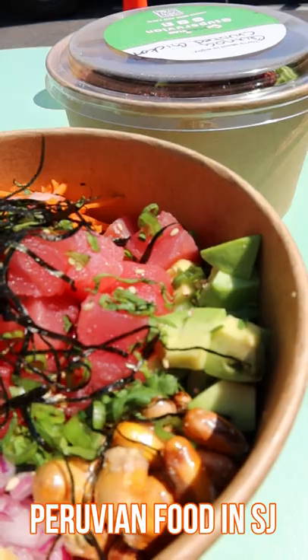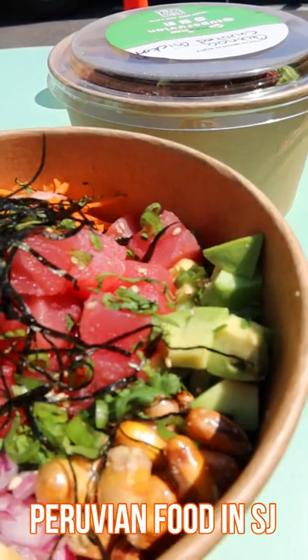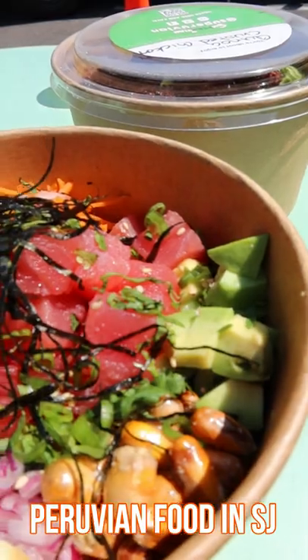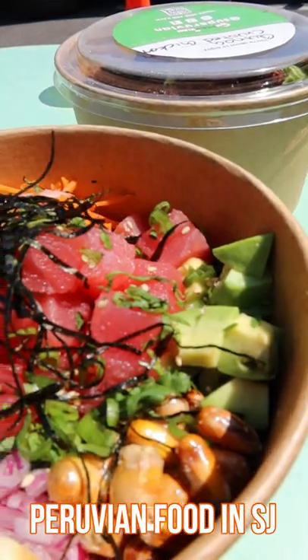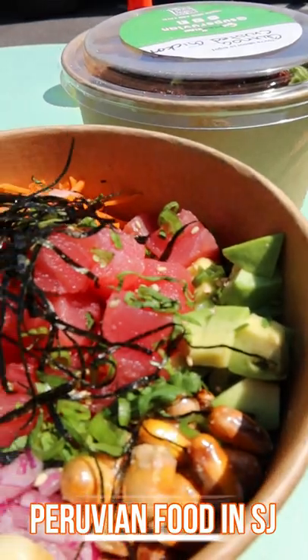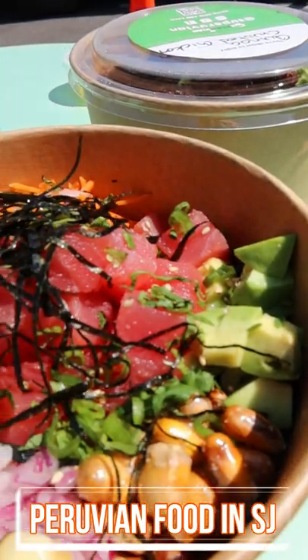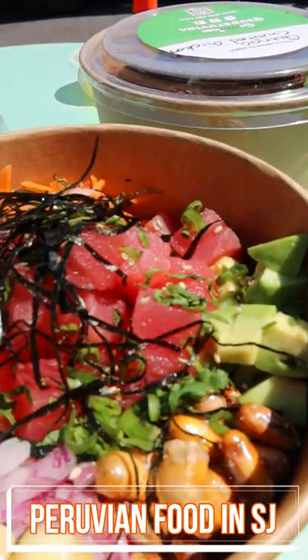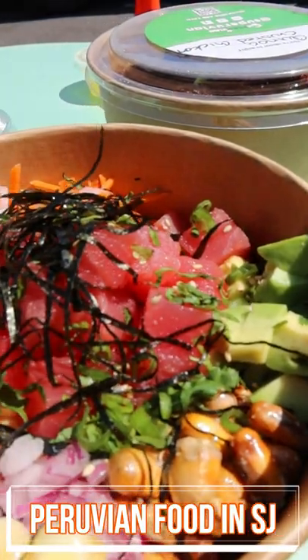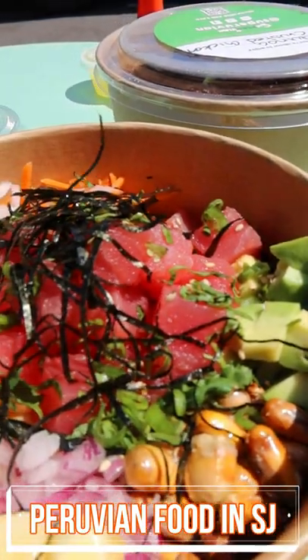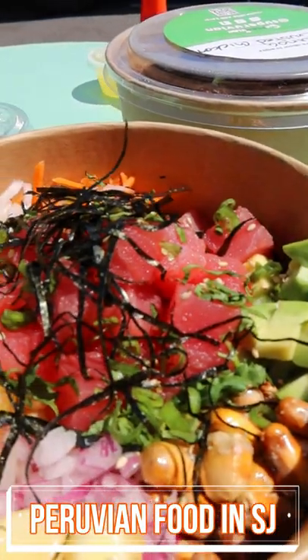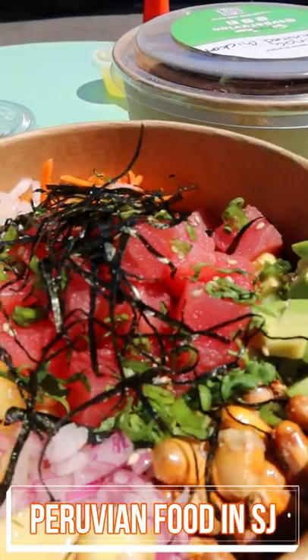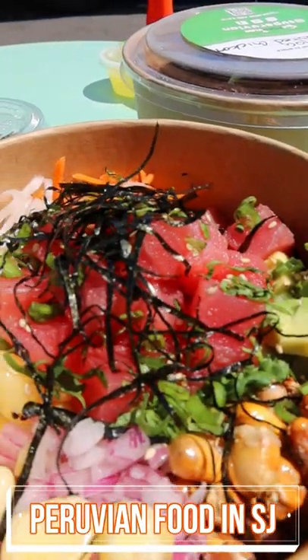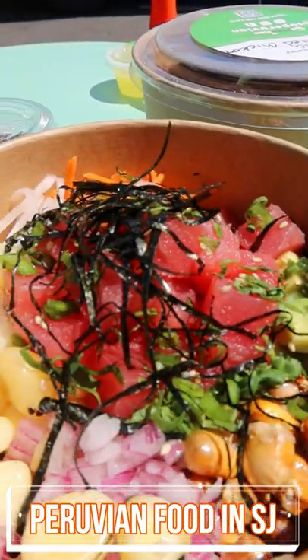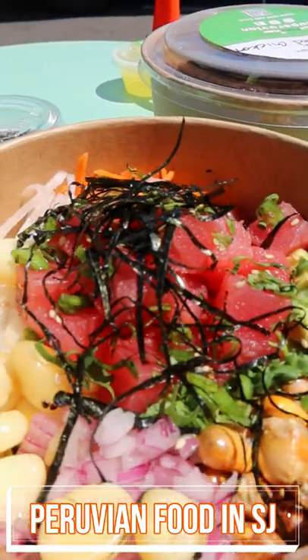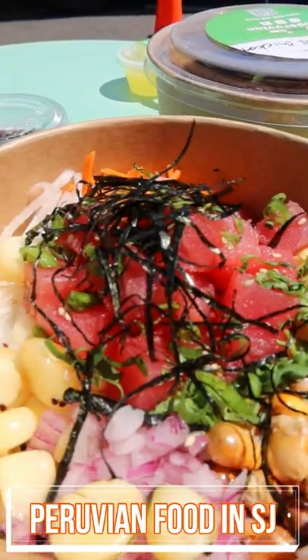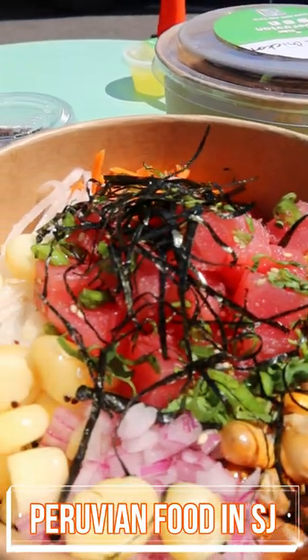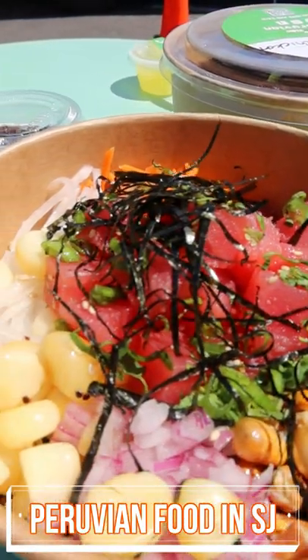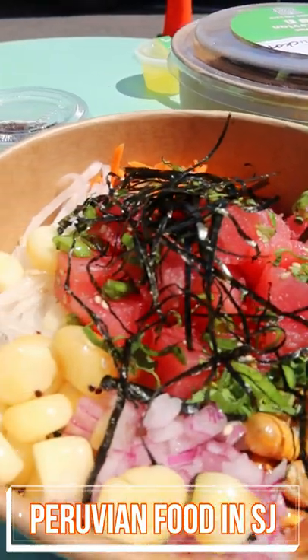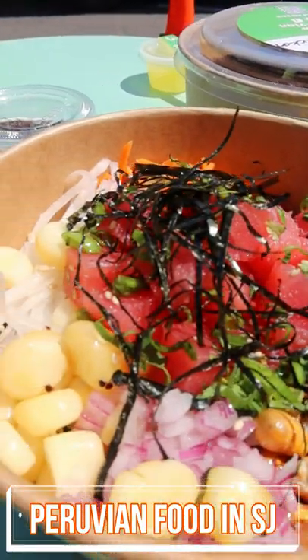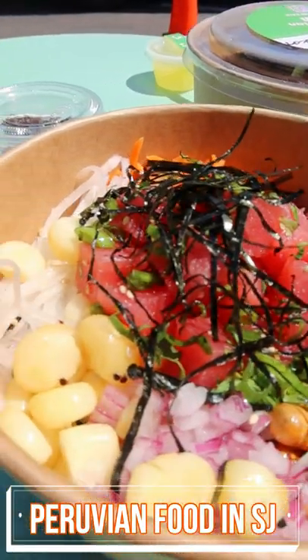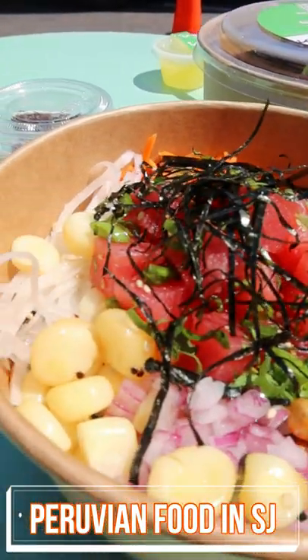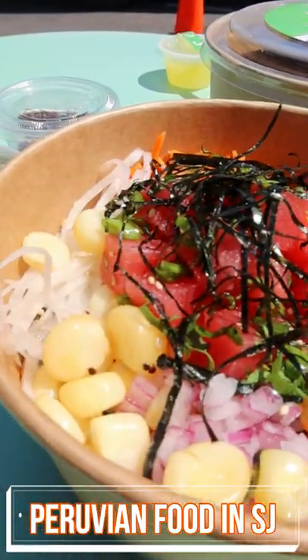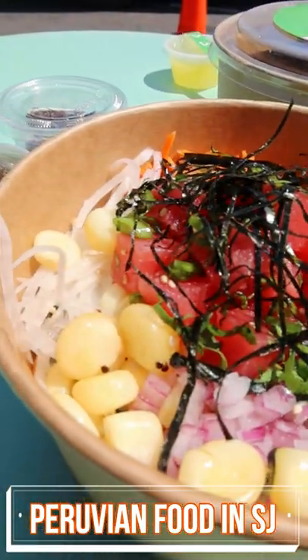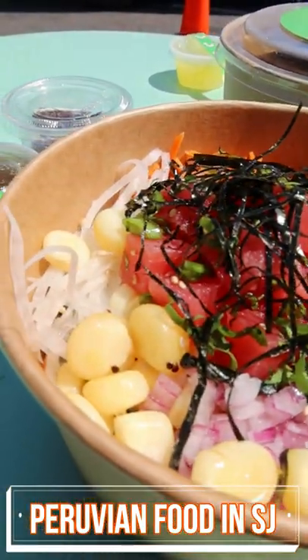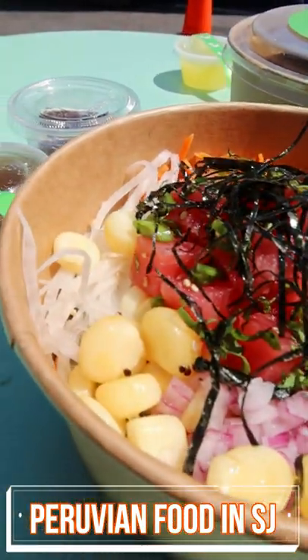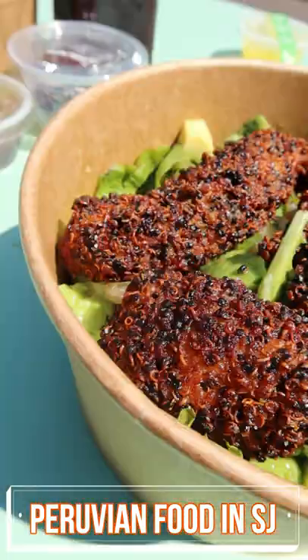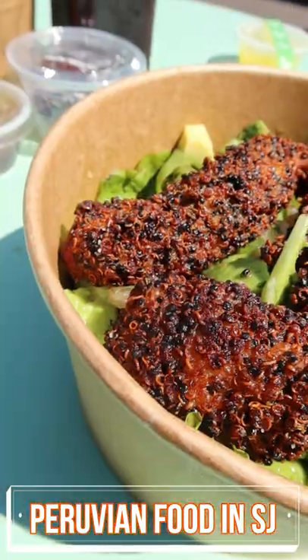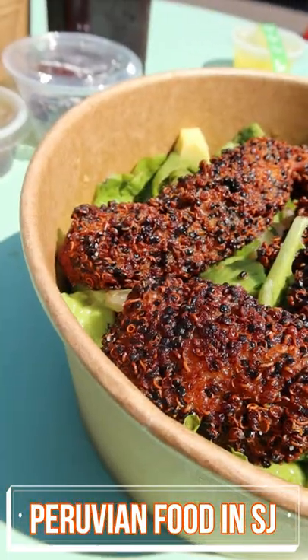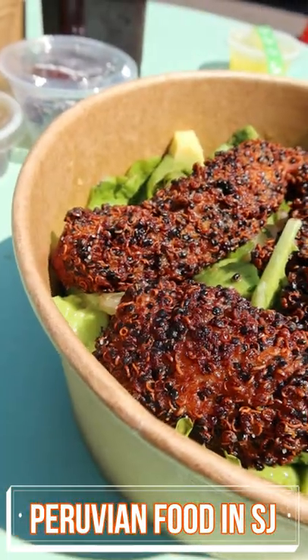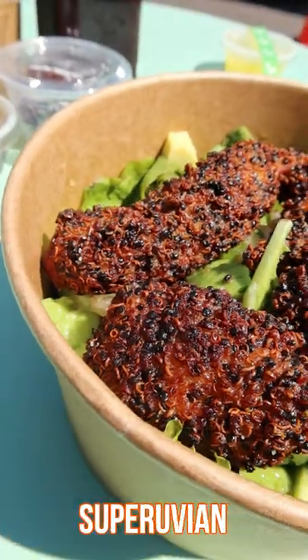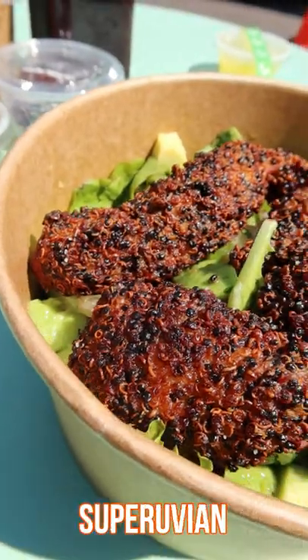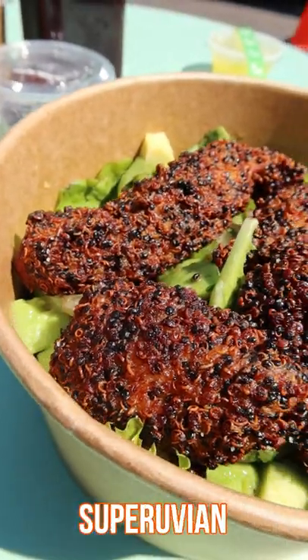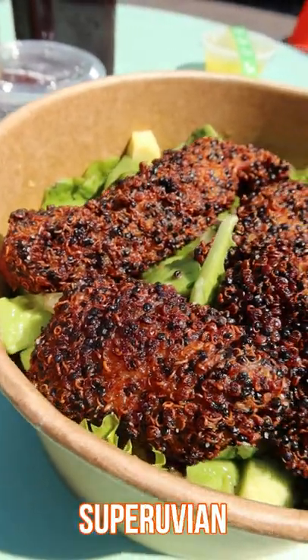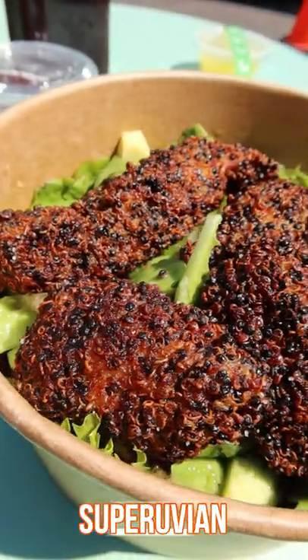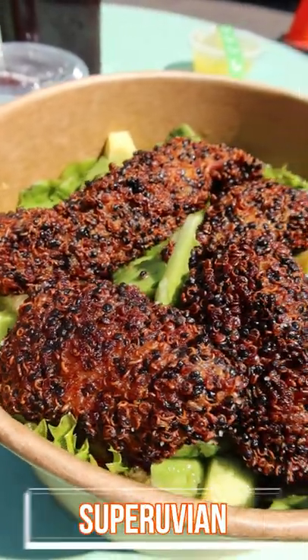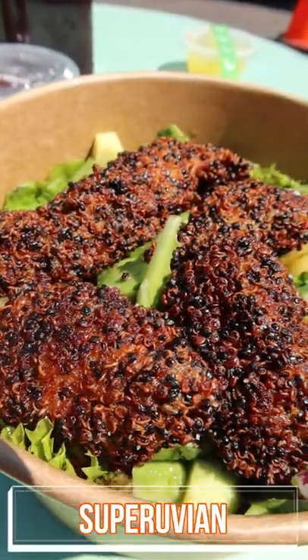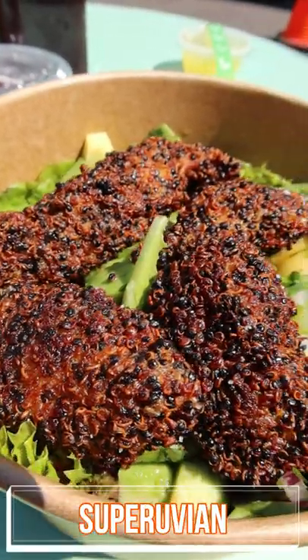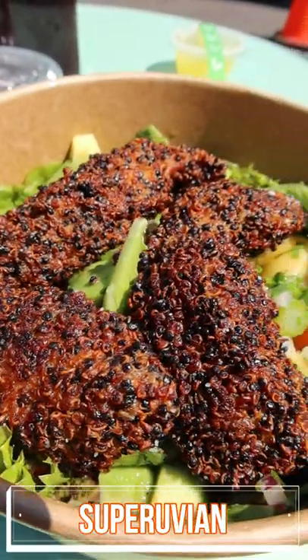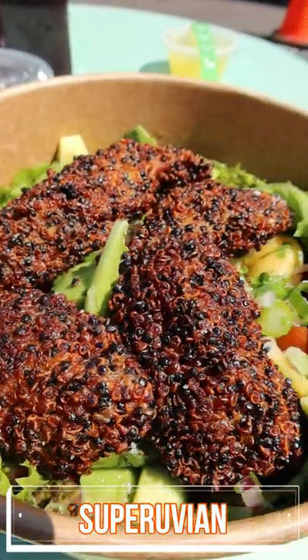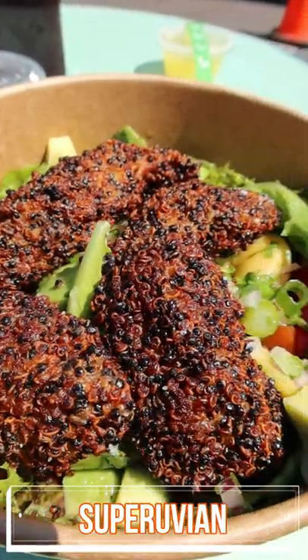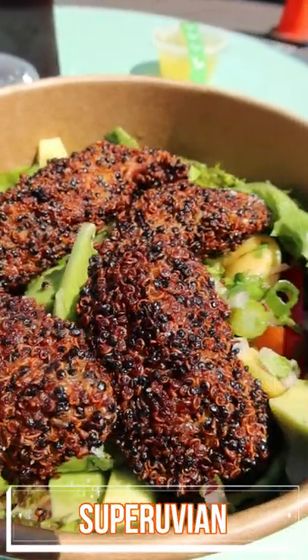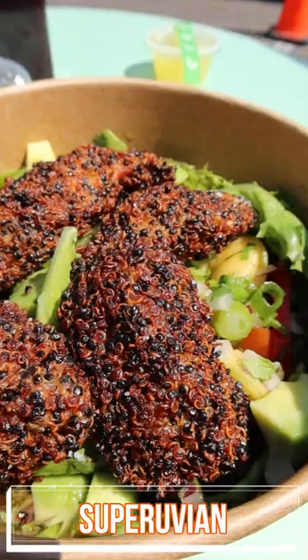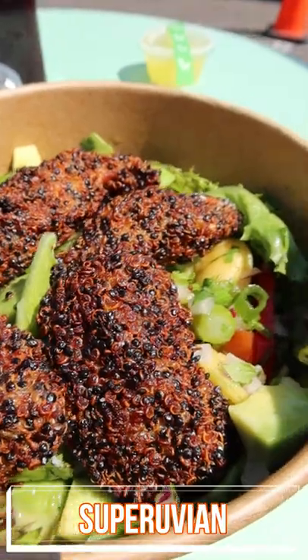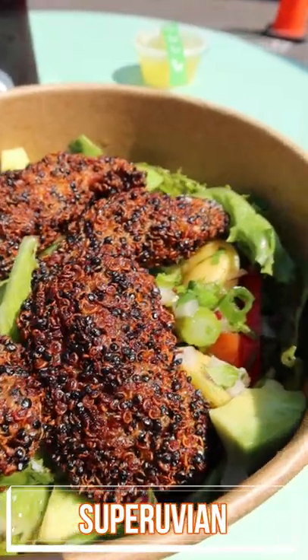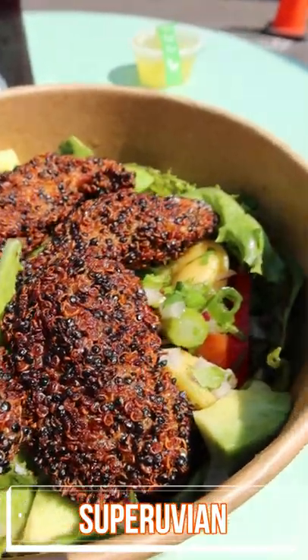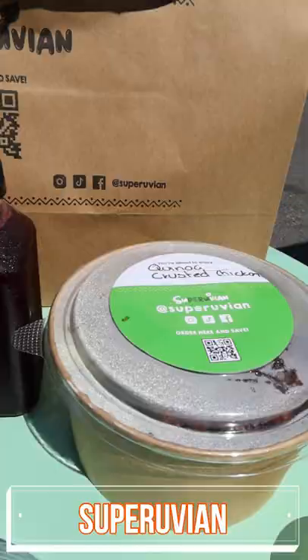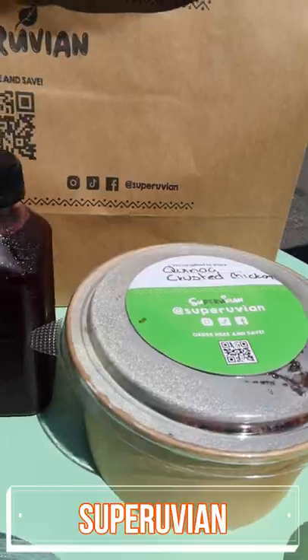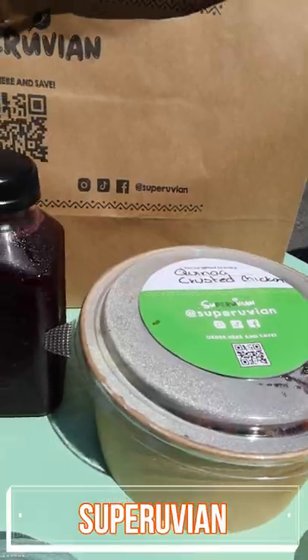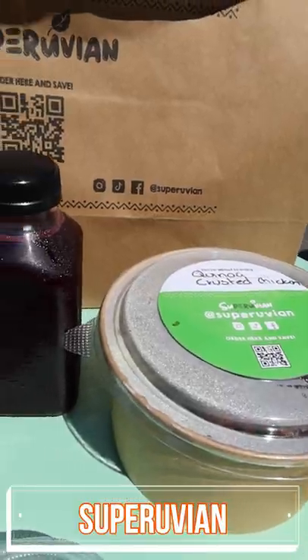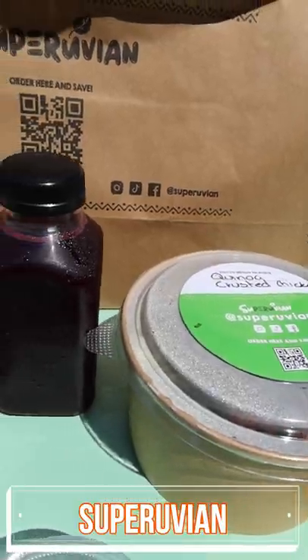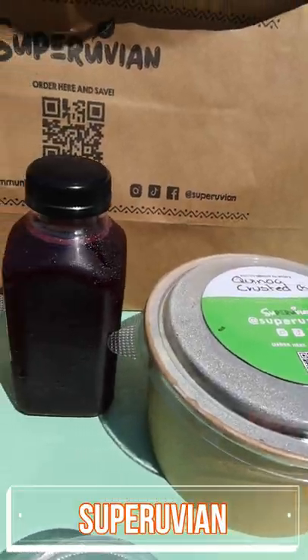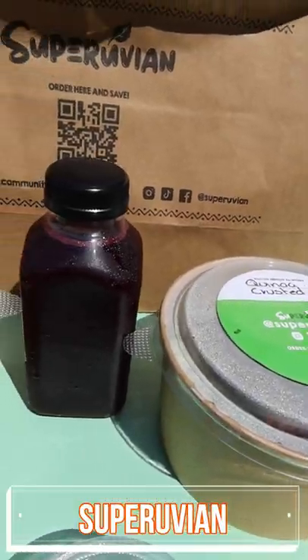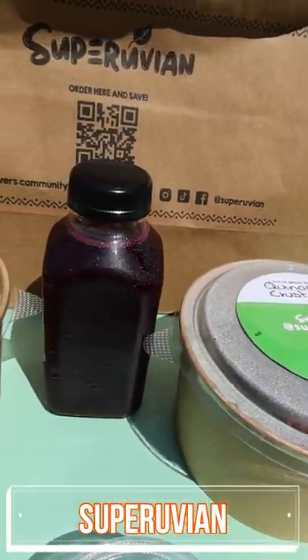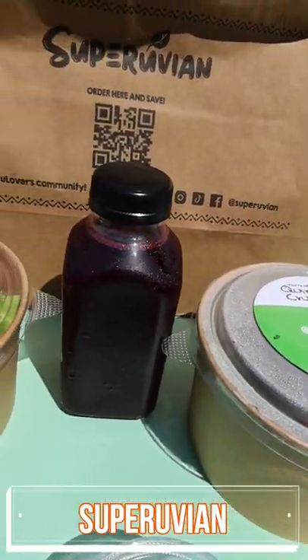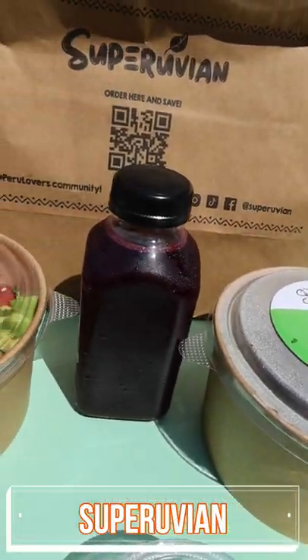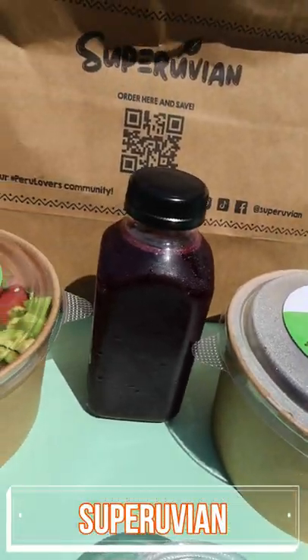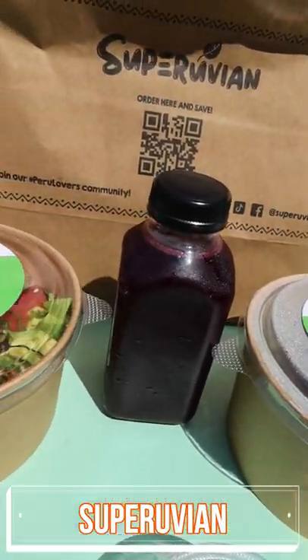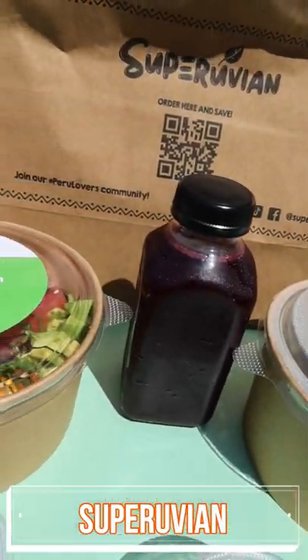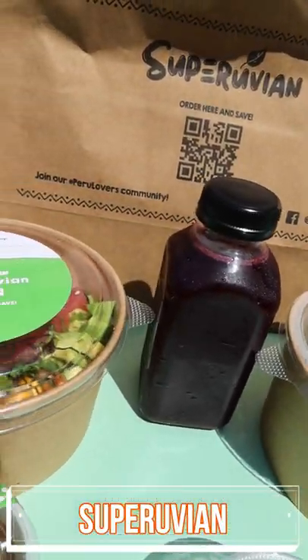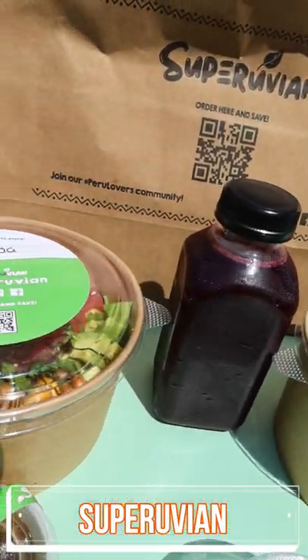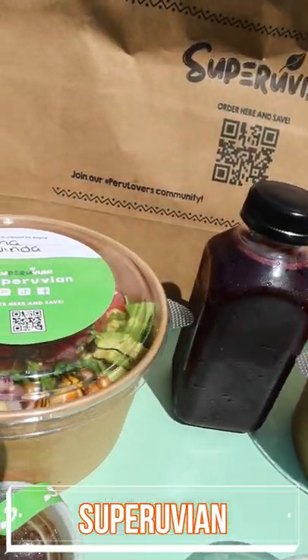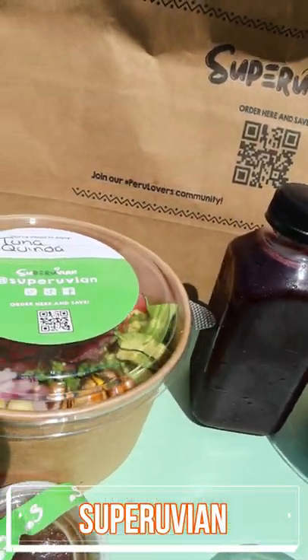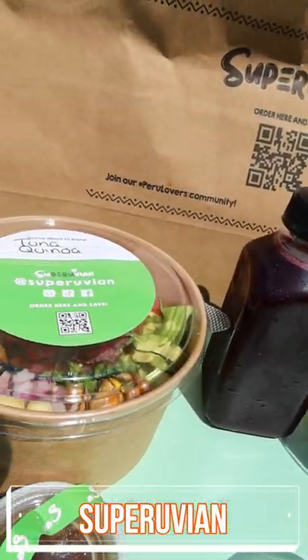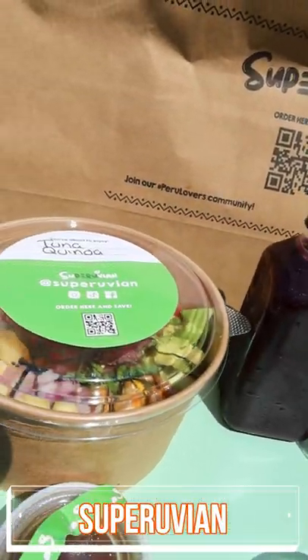Let's try Peruvian food in San Jose. I tried a new restaurant called Superuvian — get it? — operating out of a ghost kitchen in San Jose.